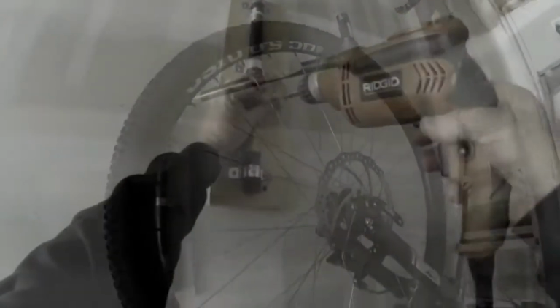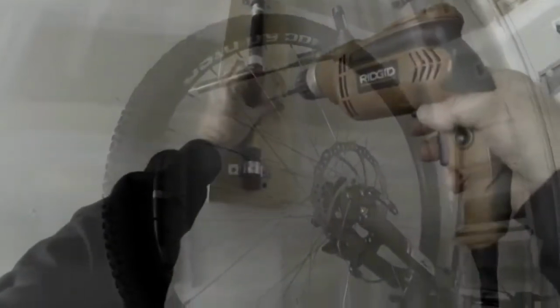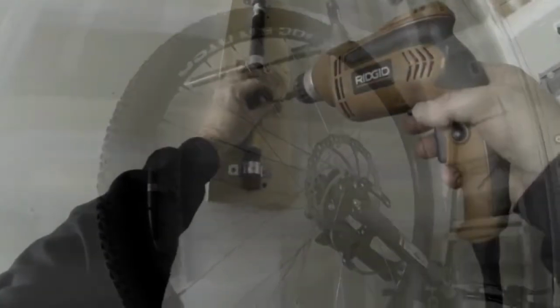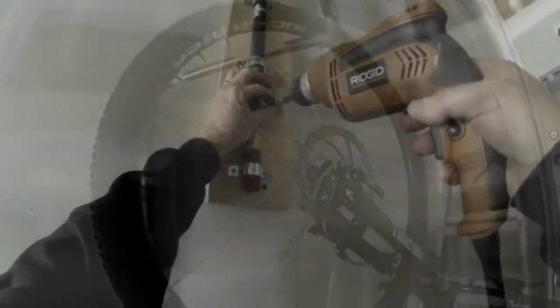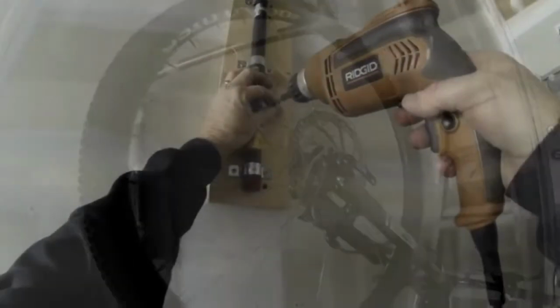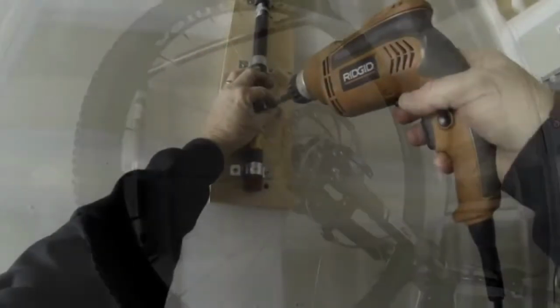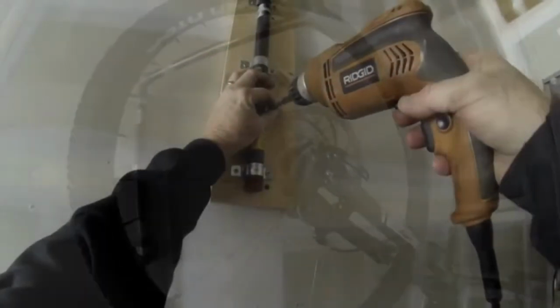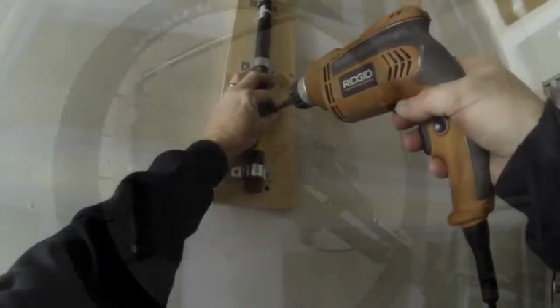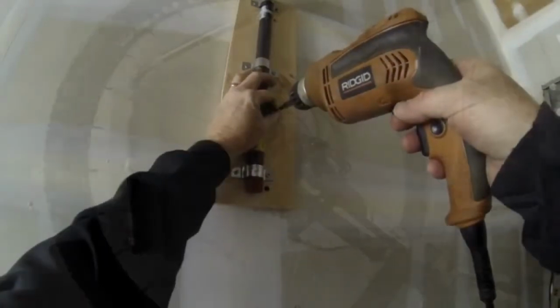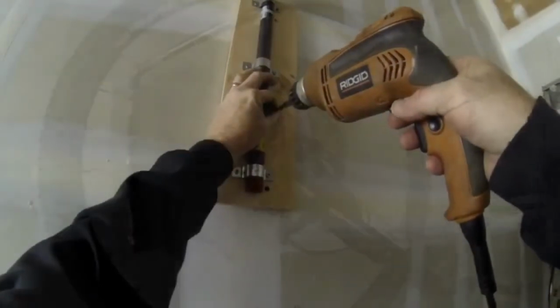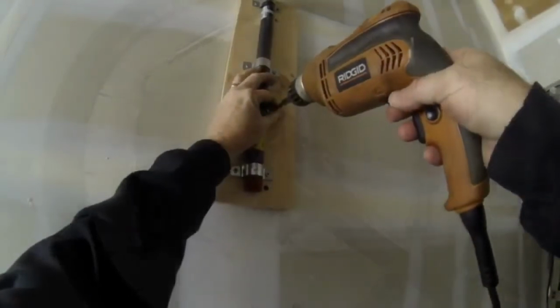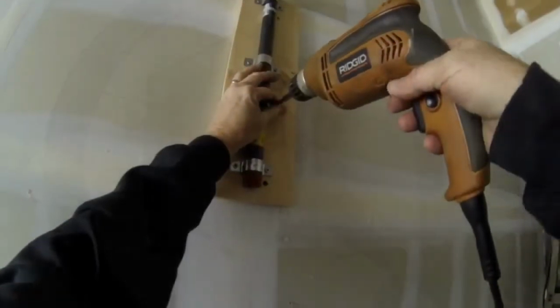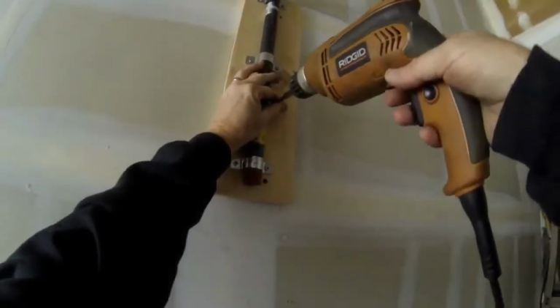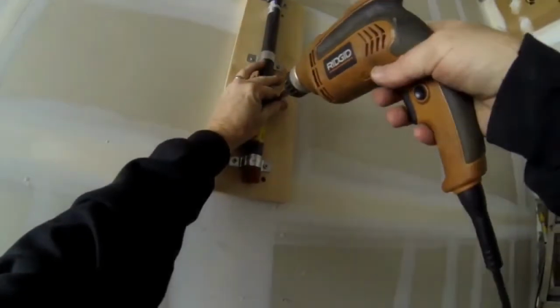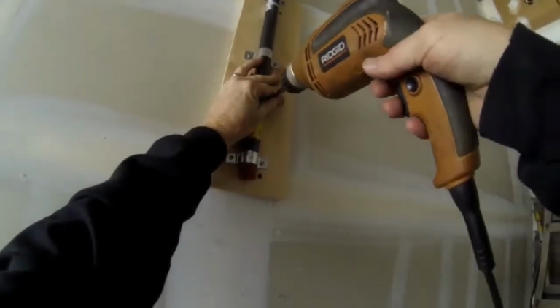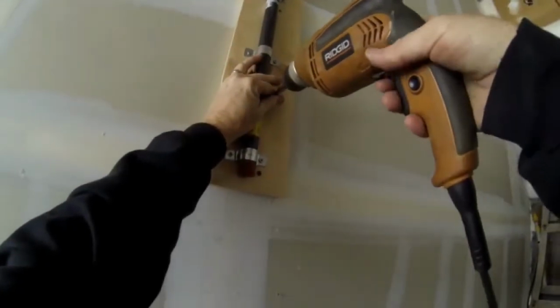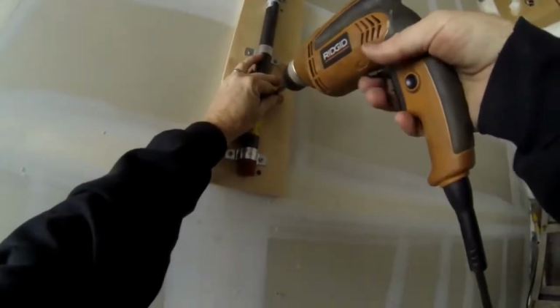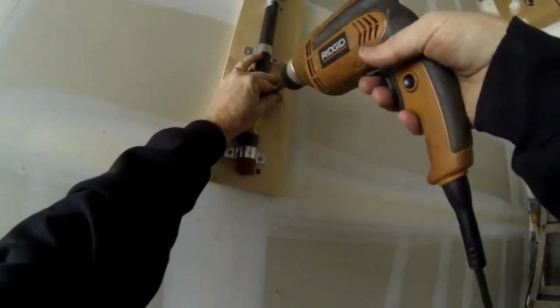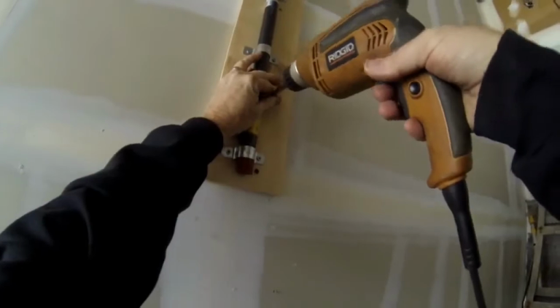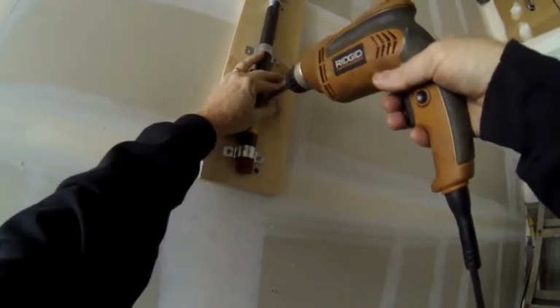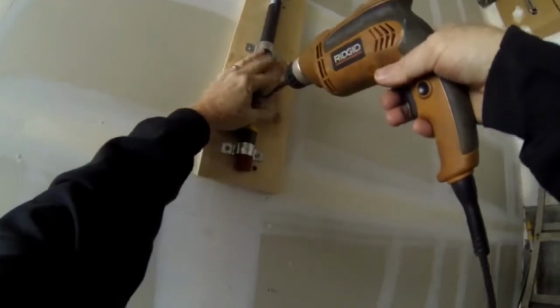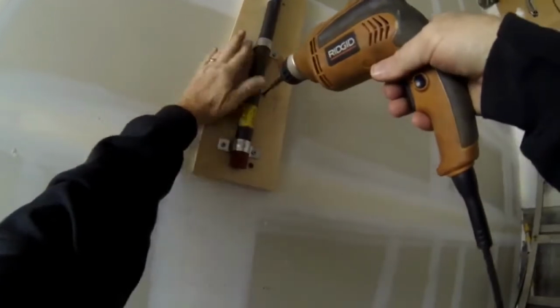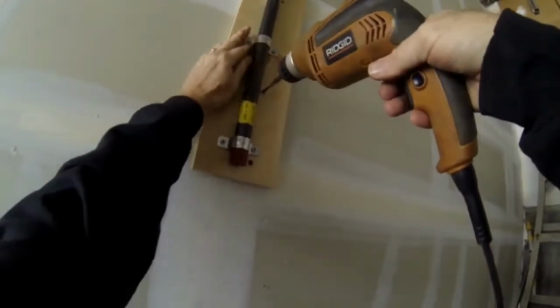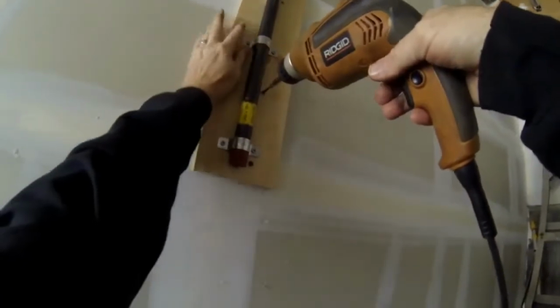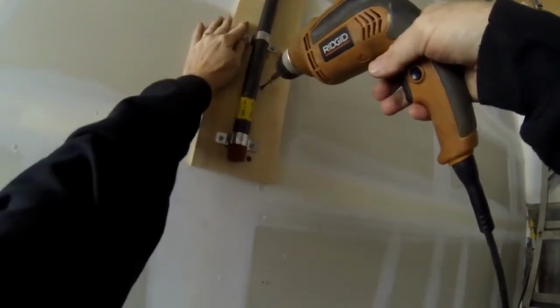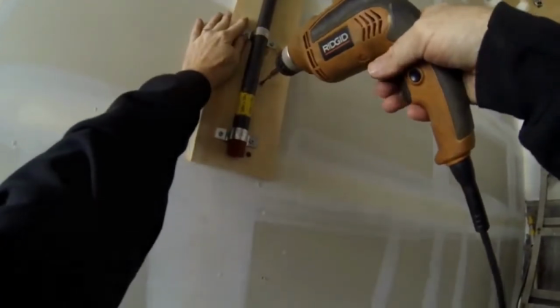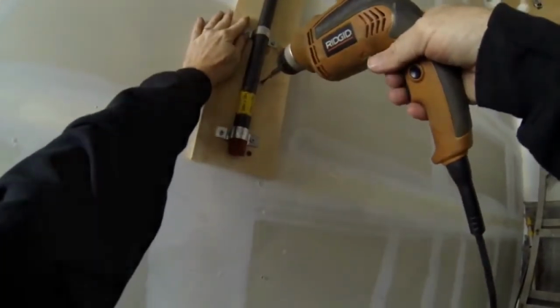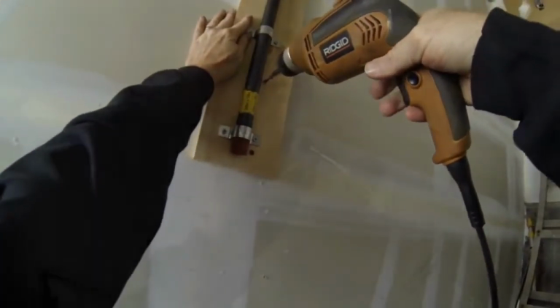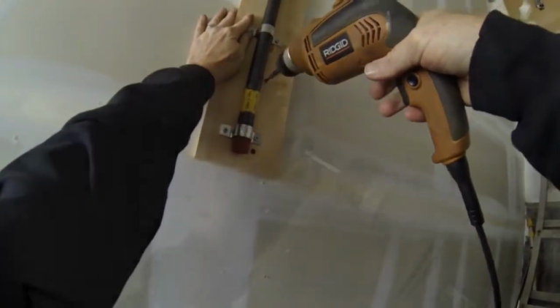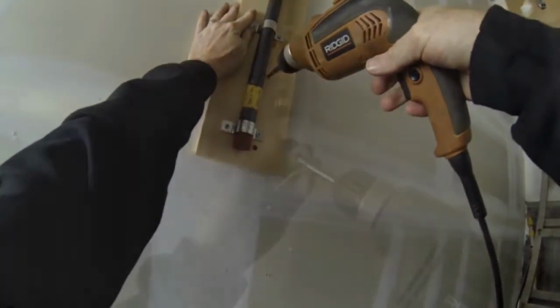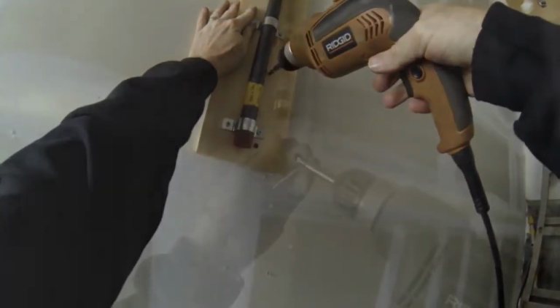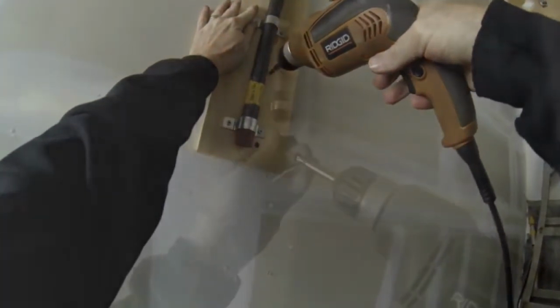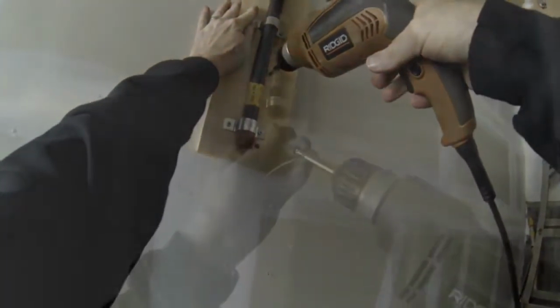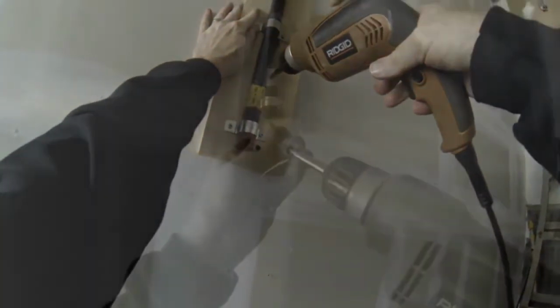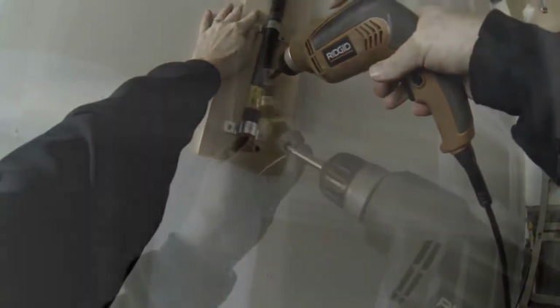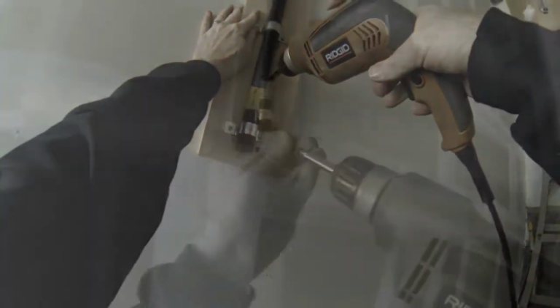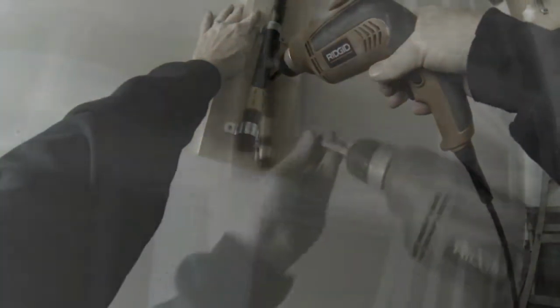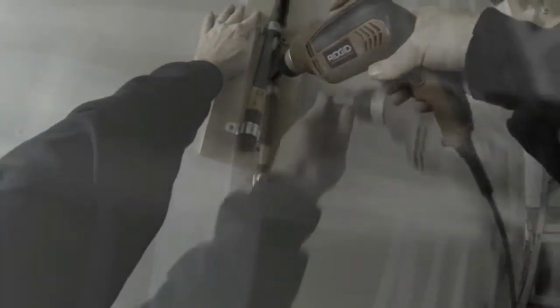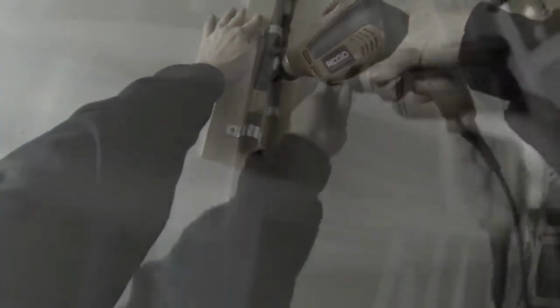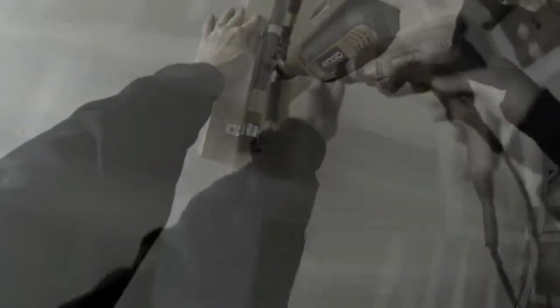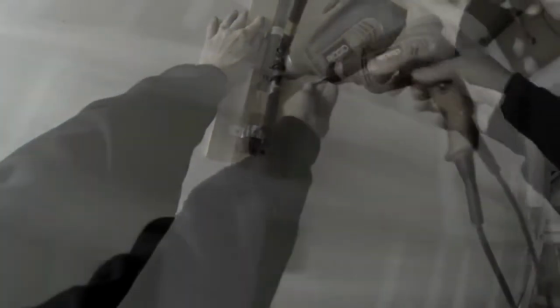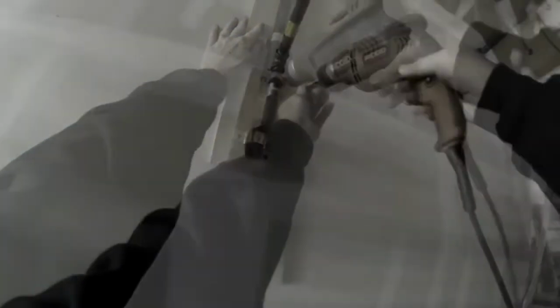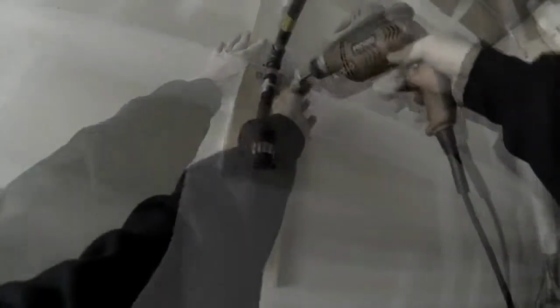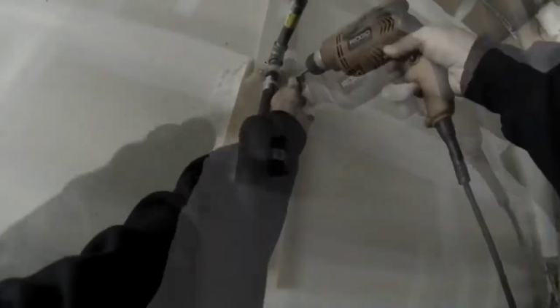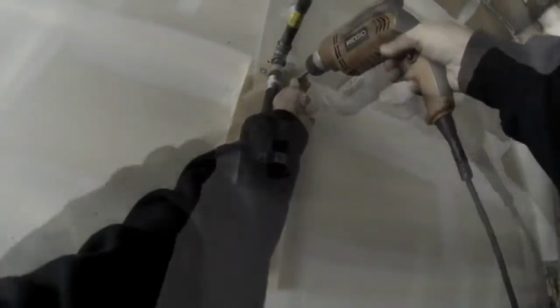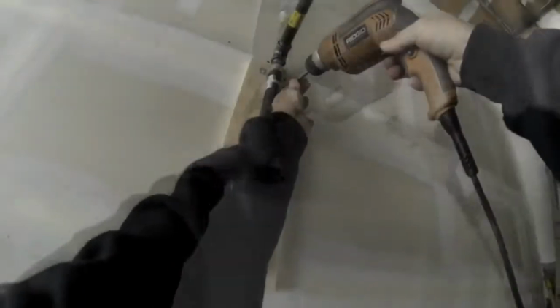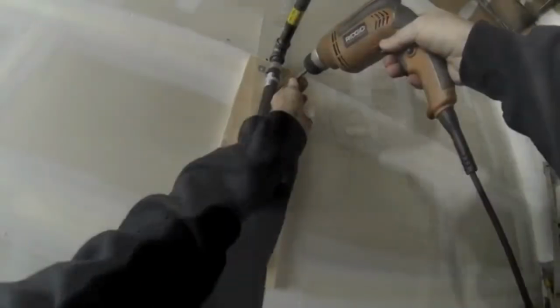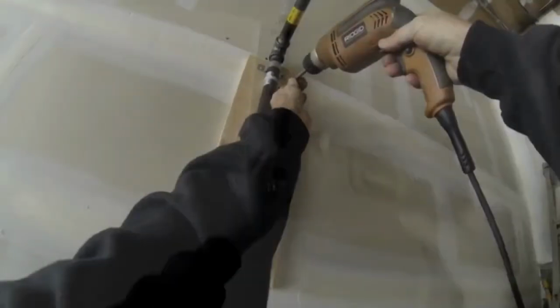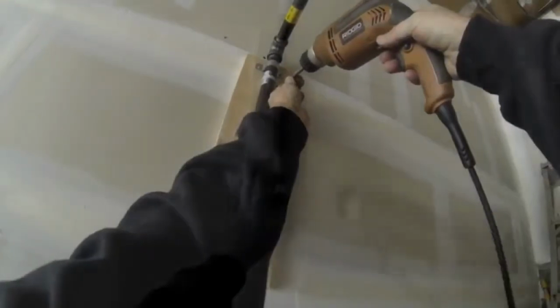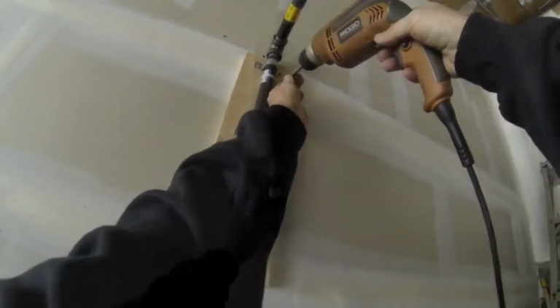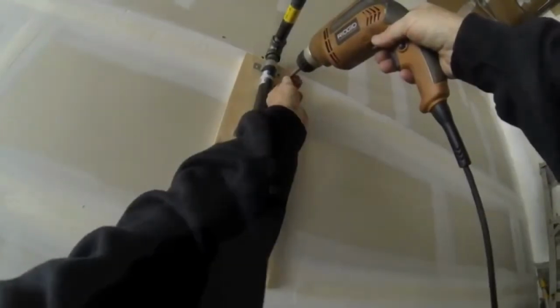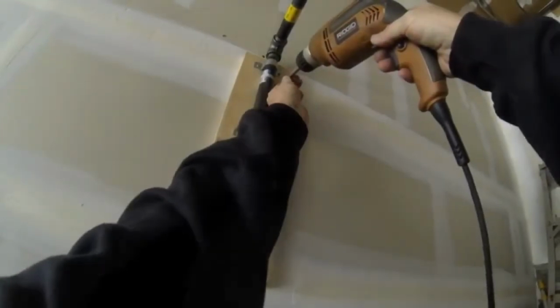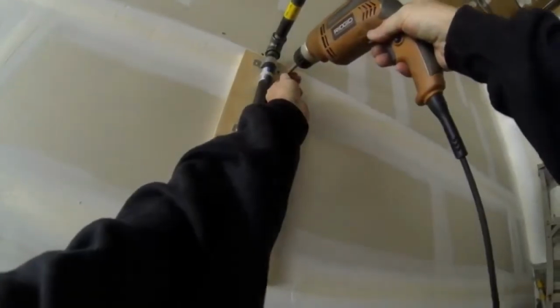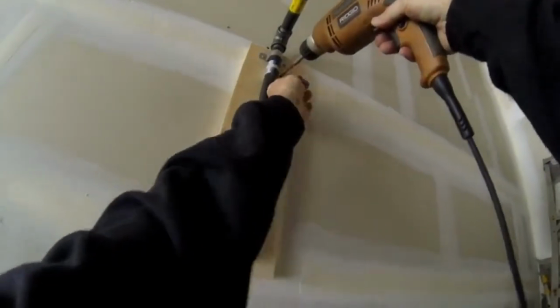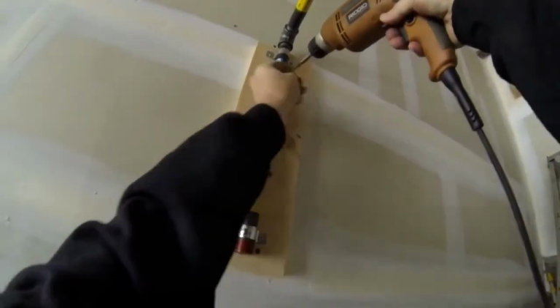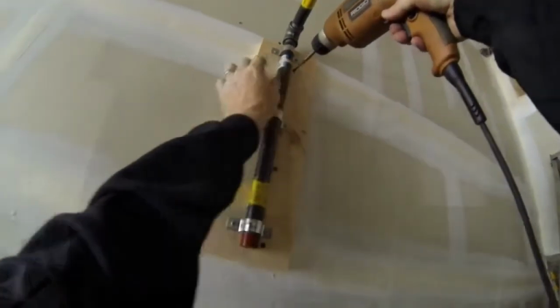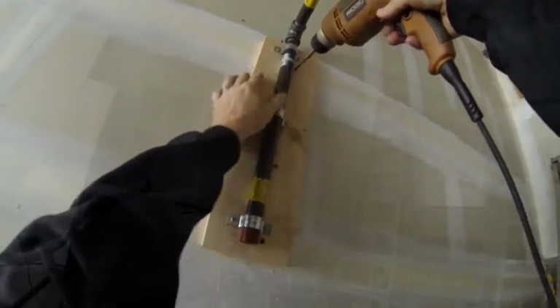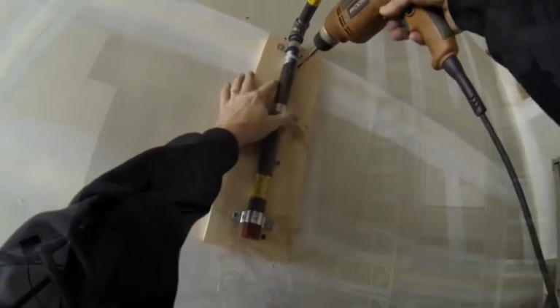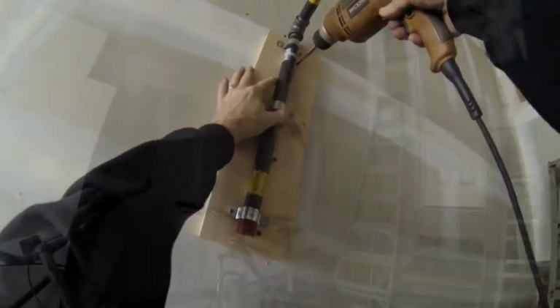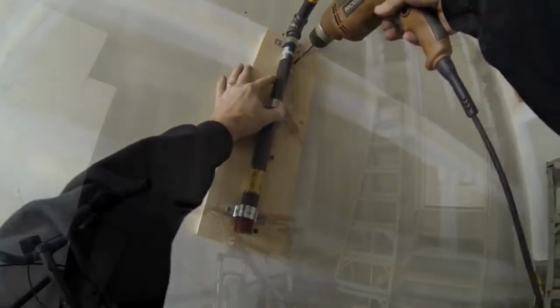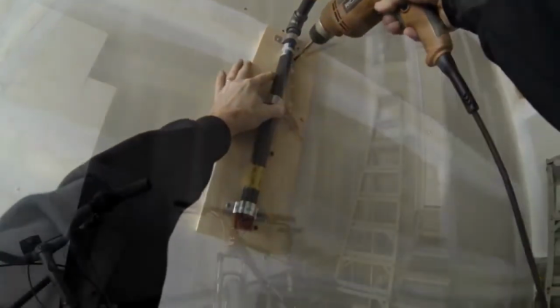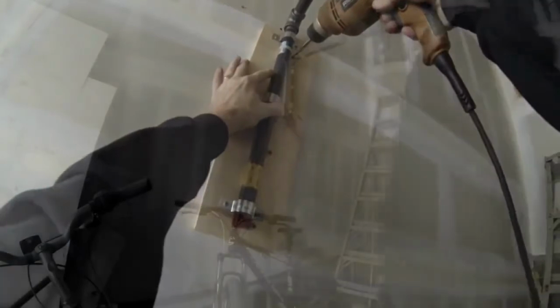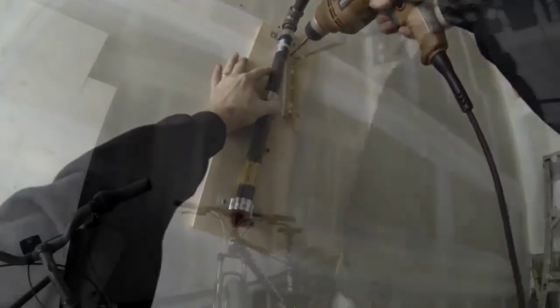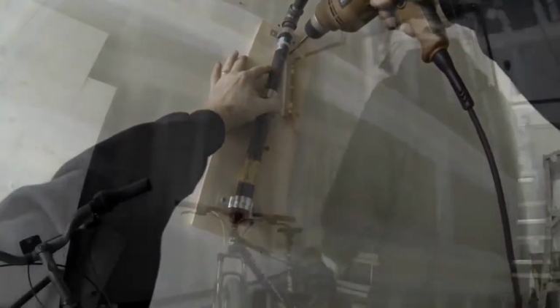The entire assembly gets secured to the wall to one of the studs in the wall just with a few screws.